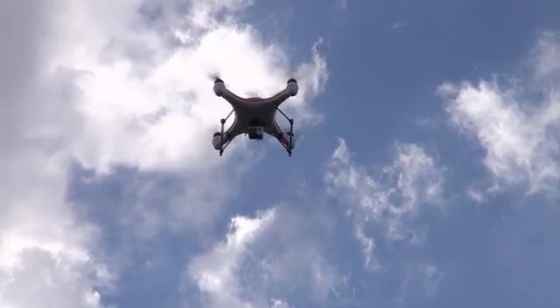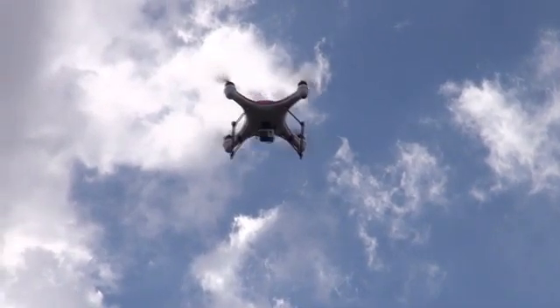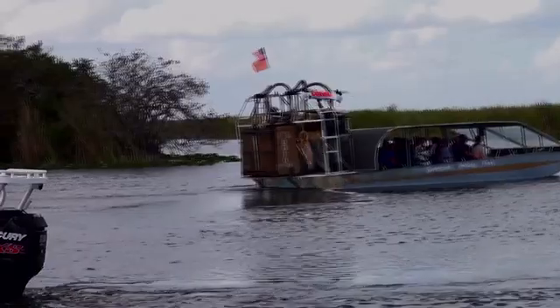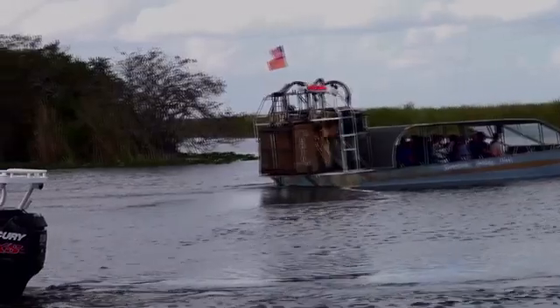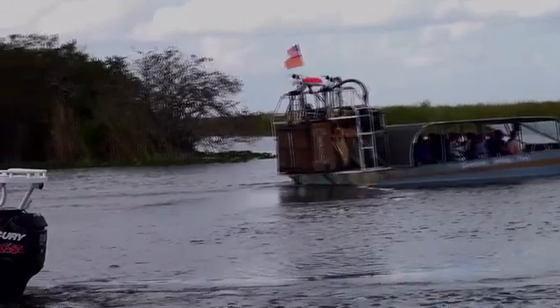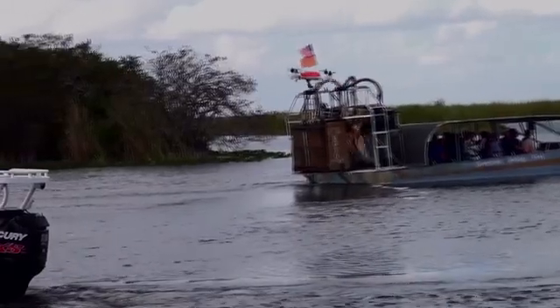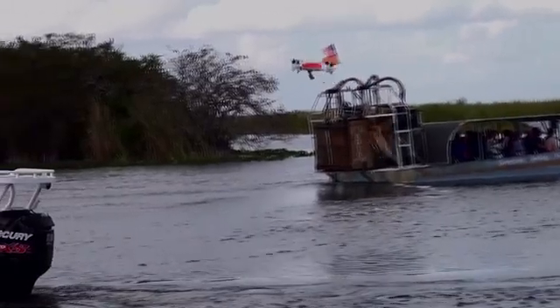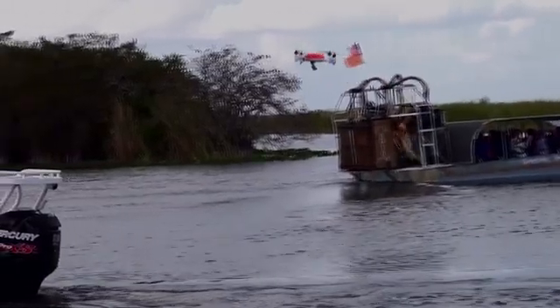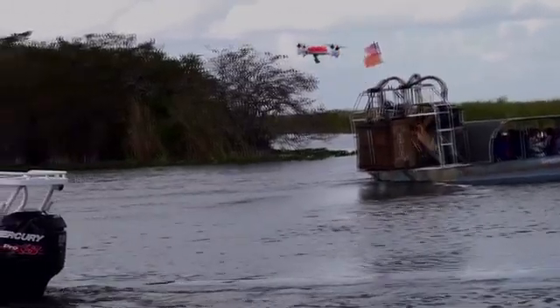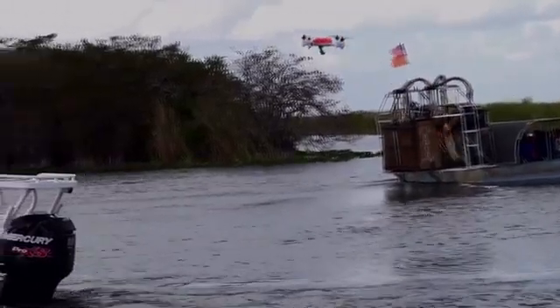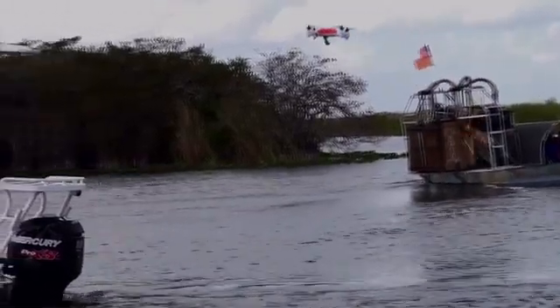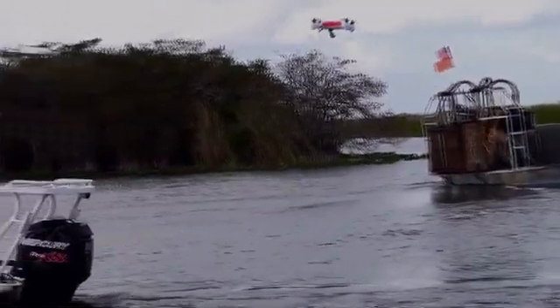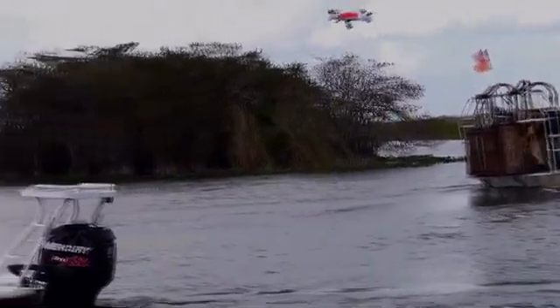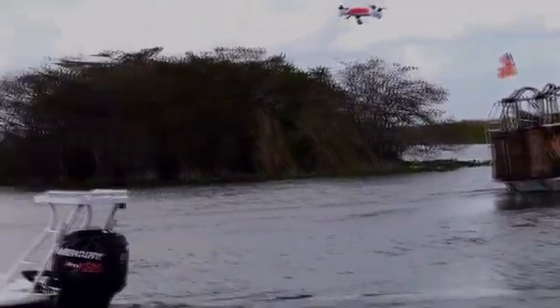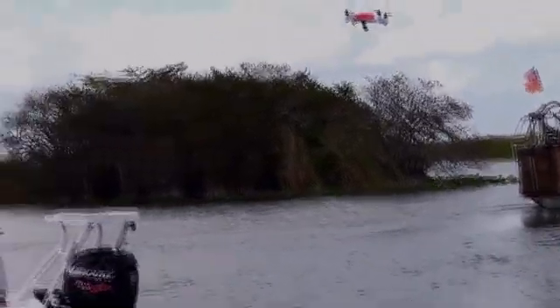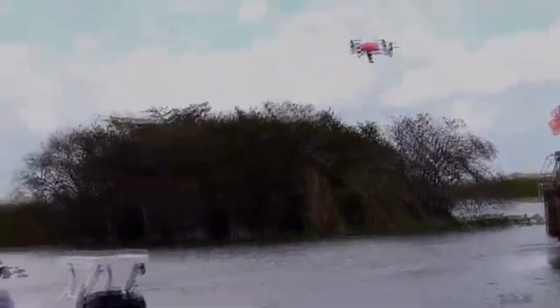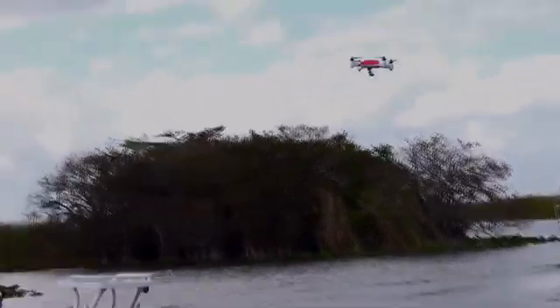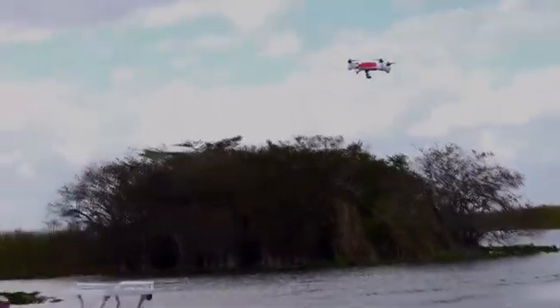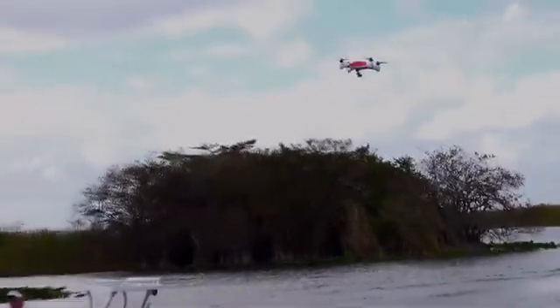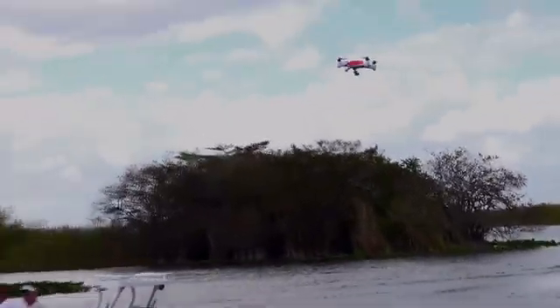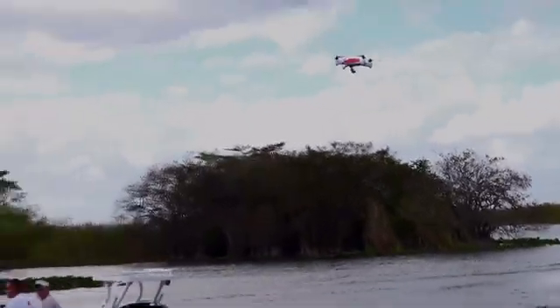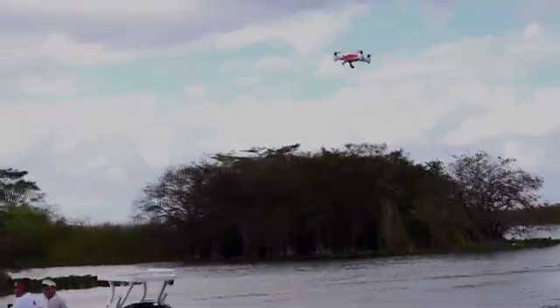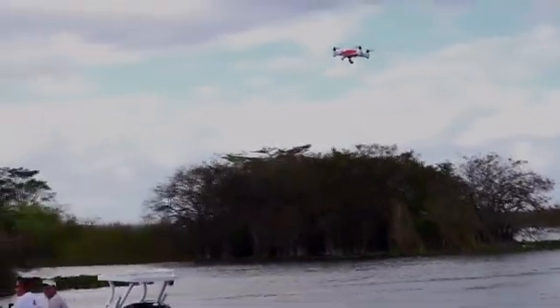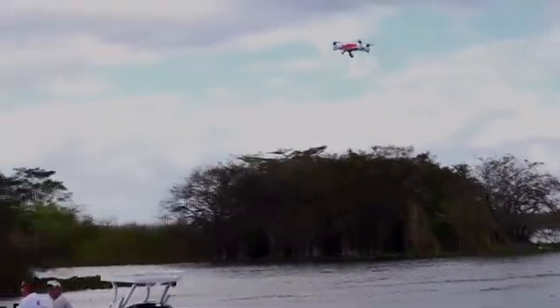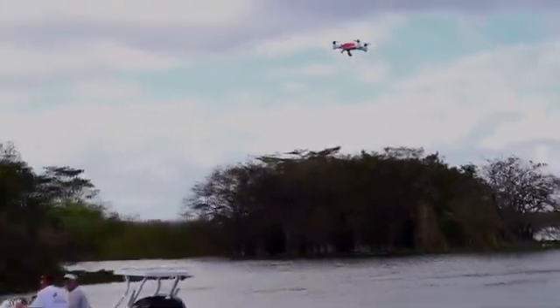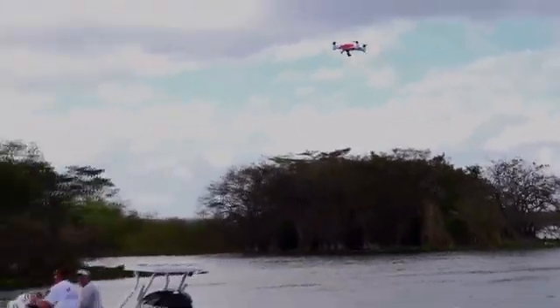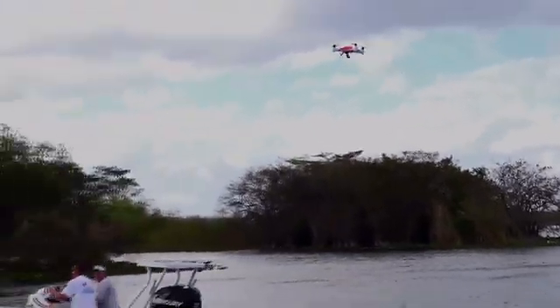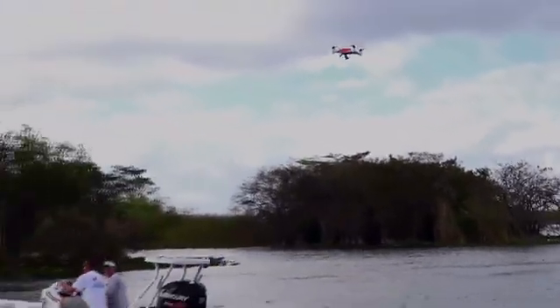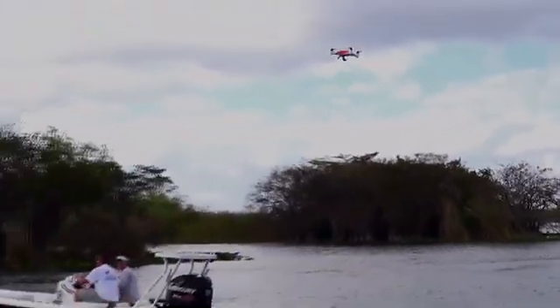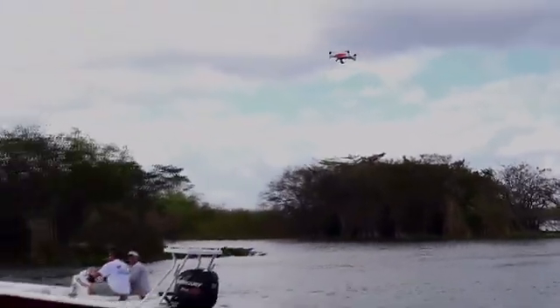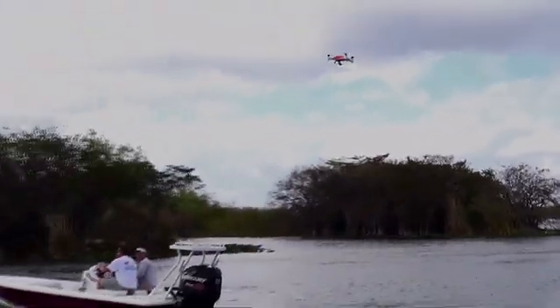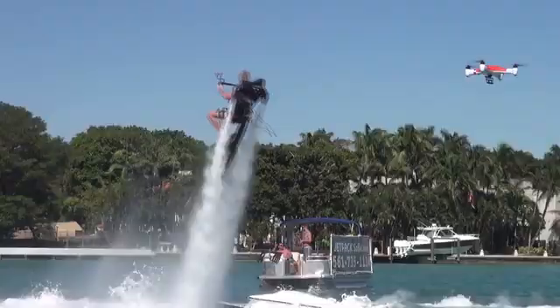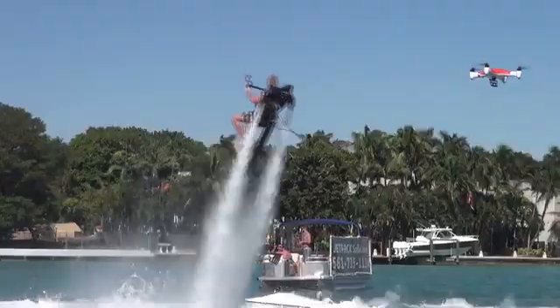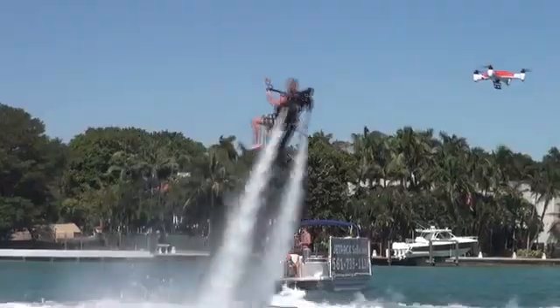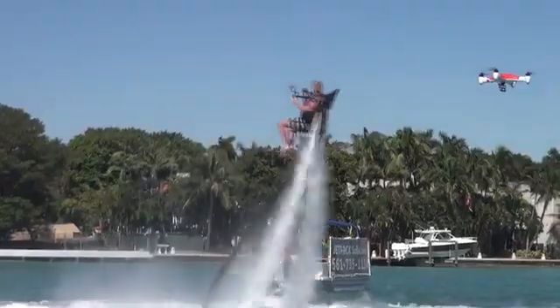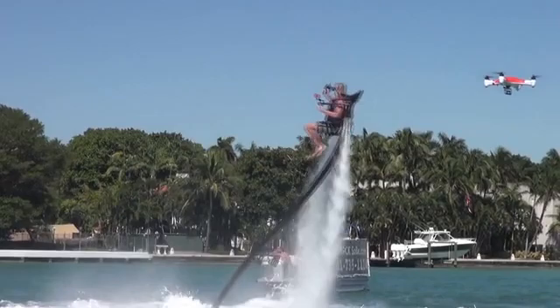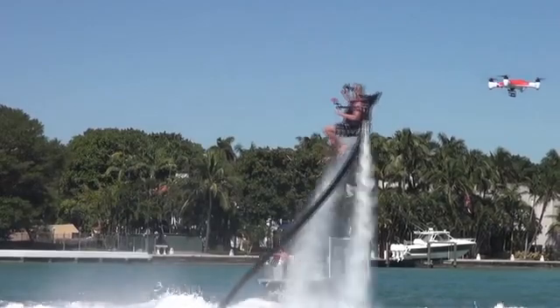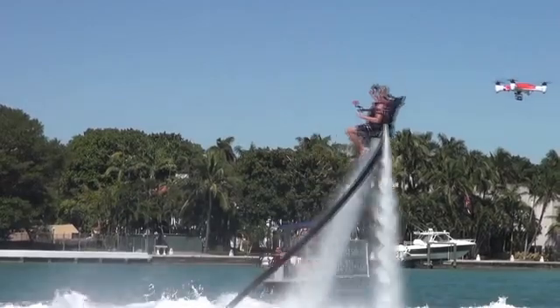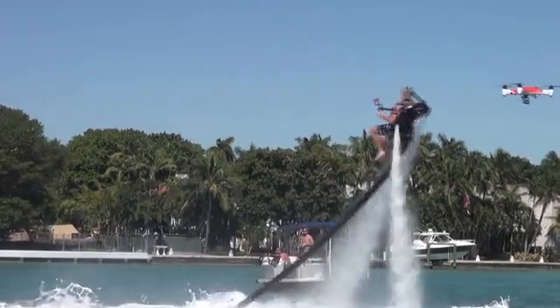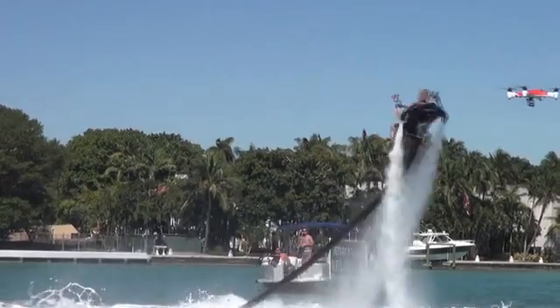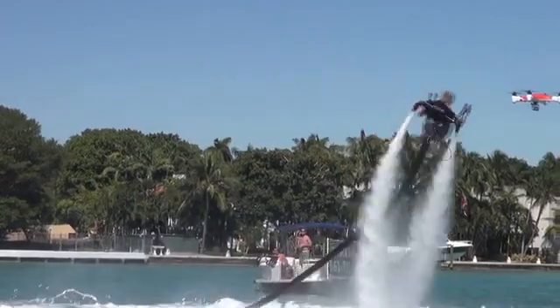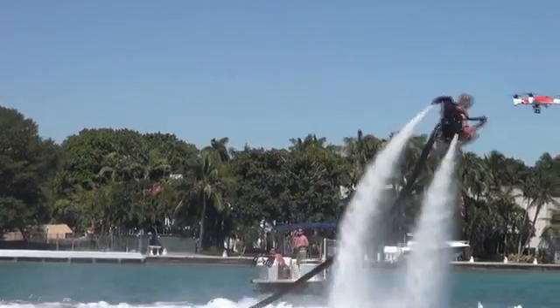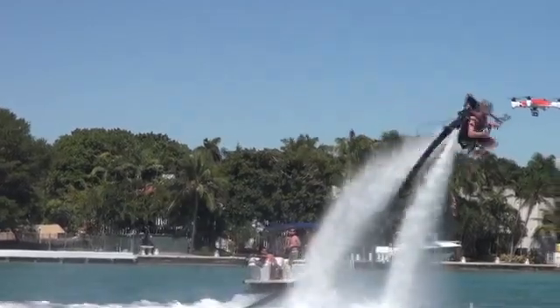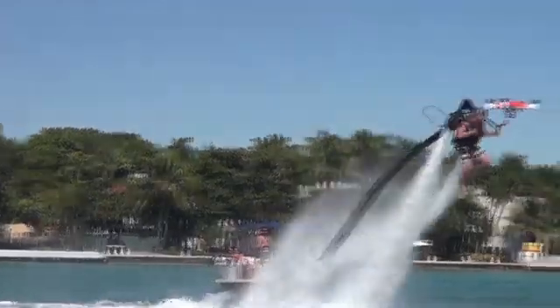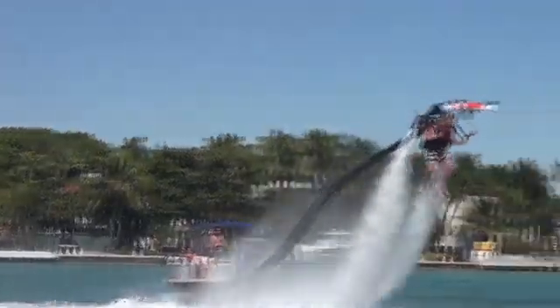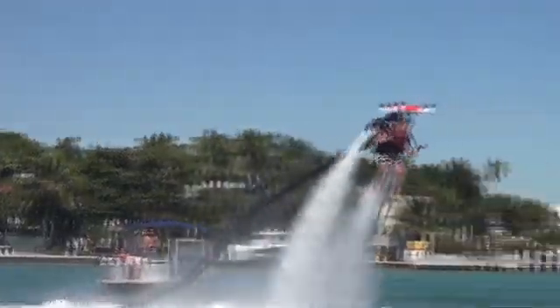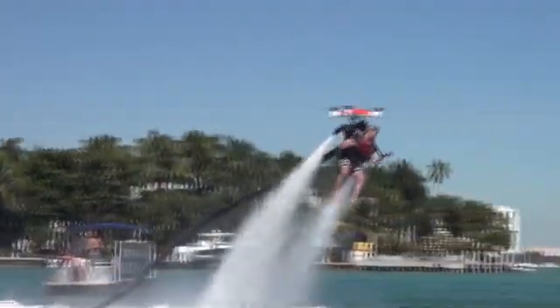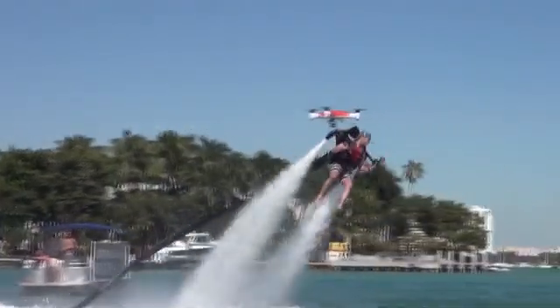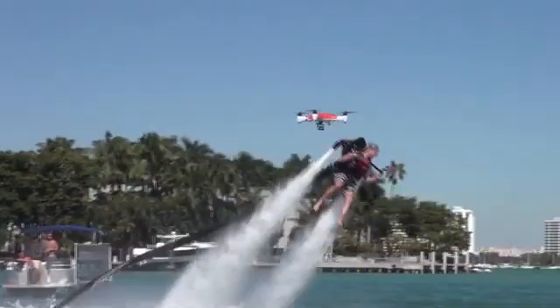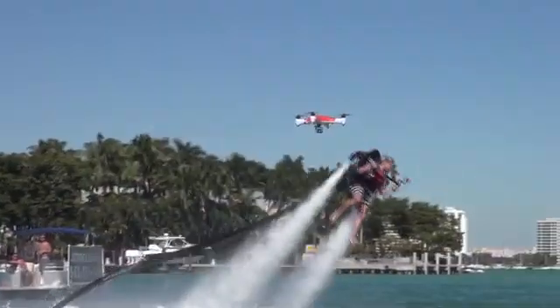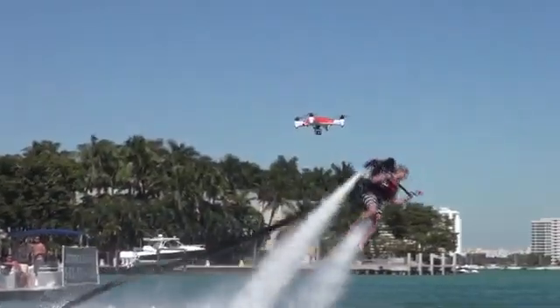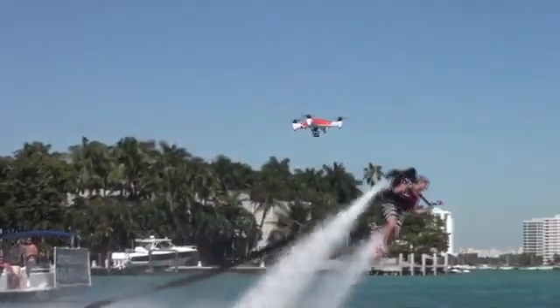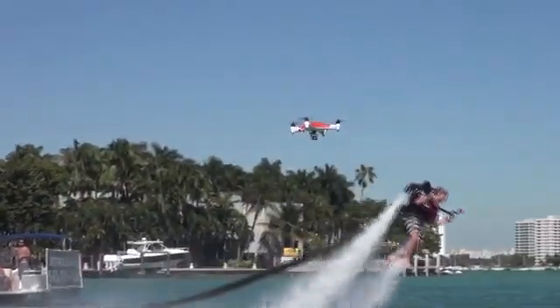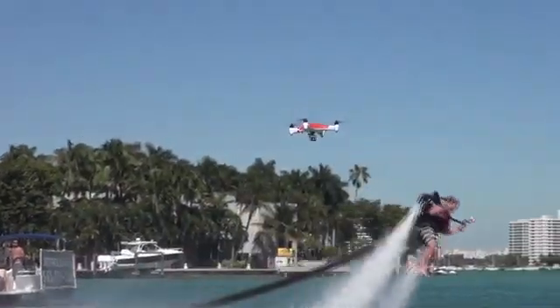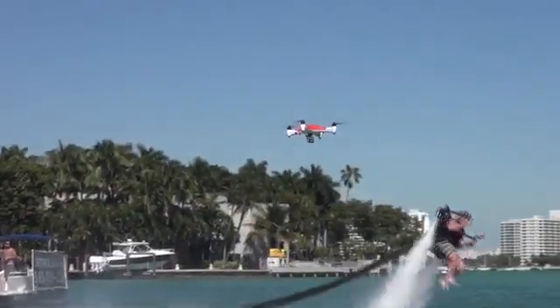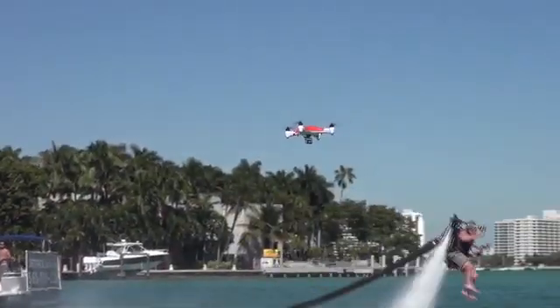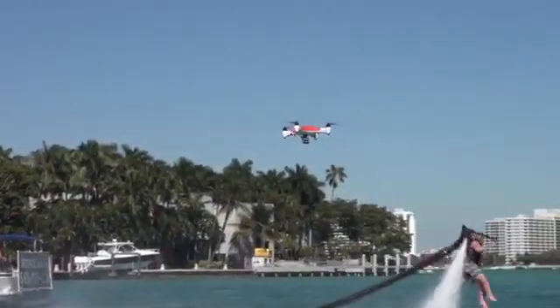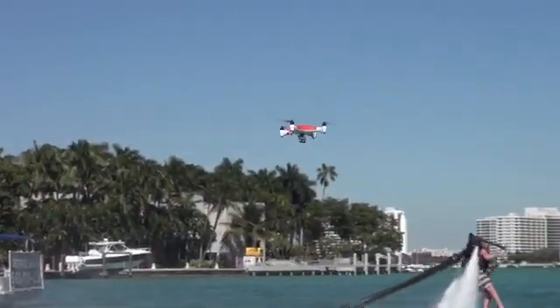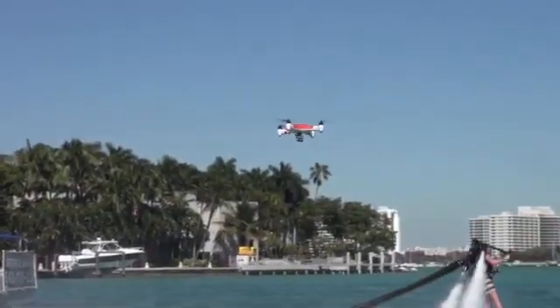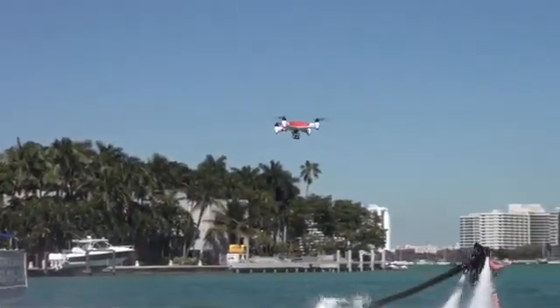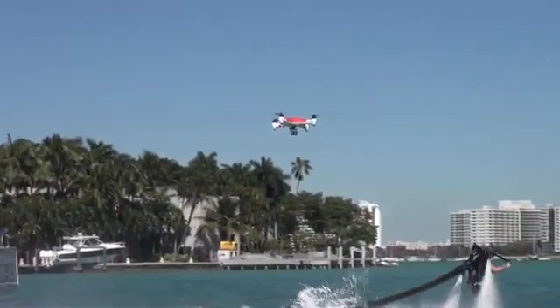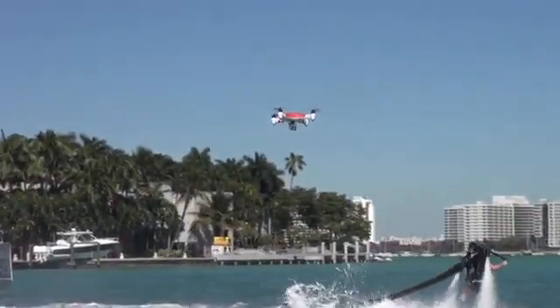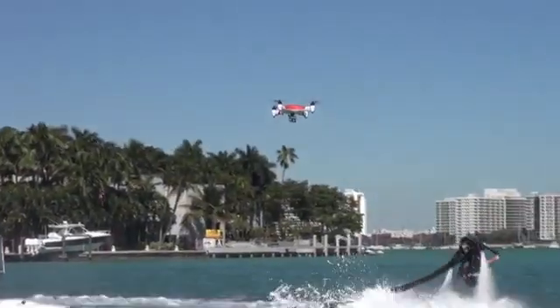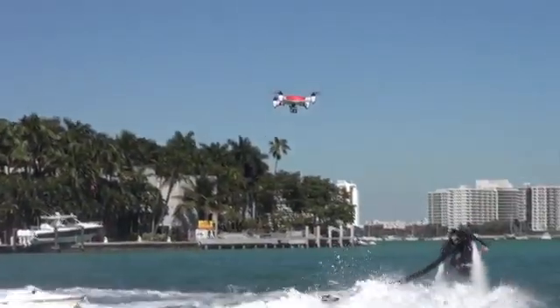The Splash Drone has autonomous functions like follow-me mode, planned mission flights, and return to launch location at the flip of a switch.